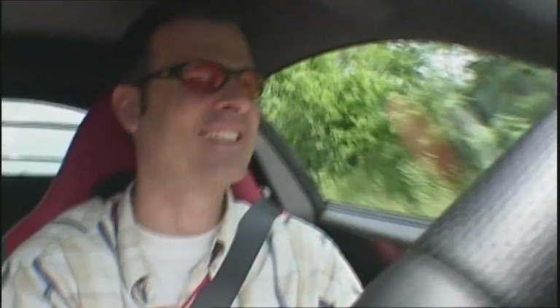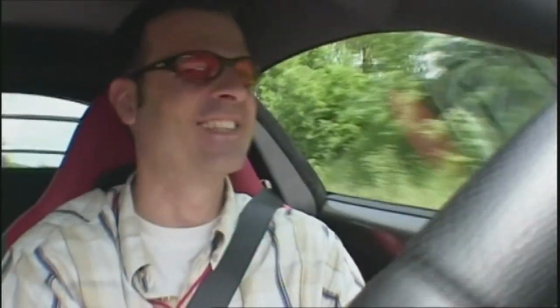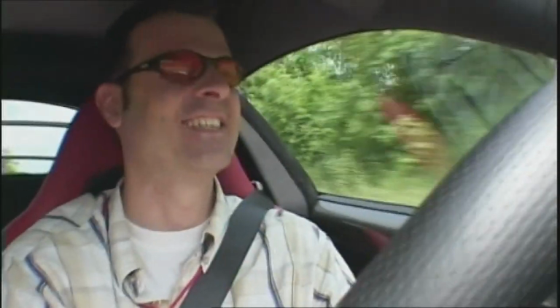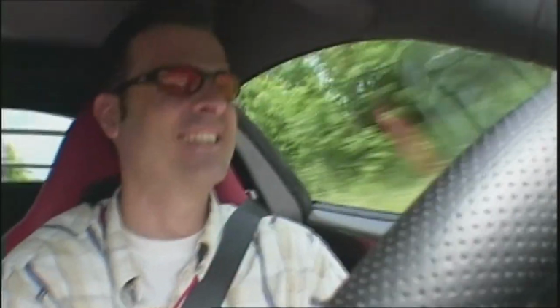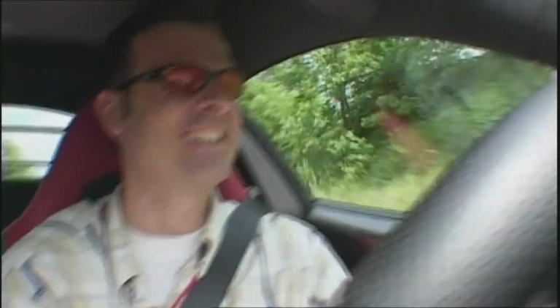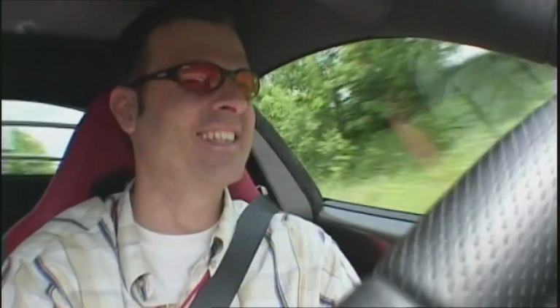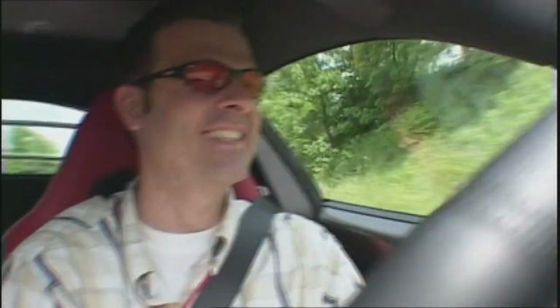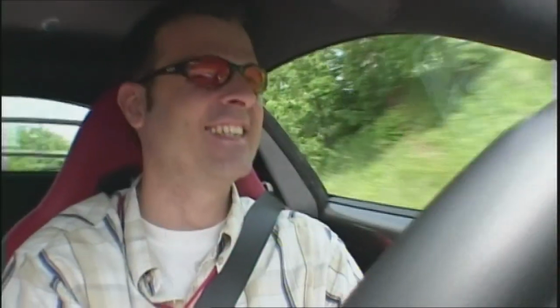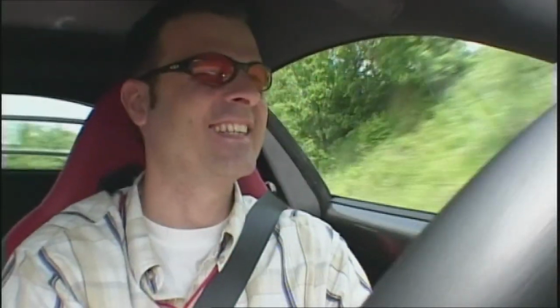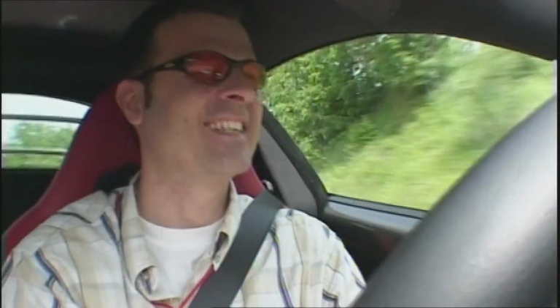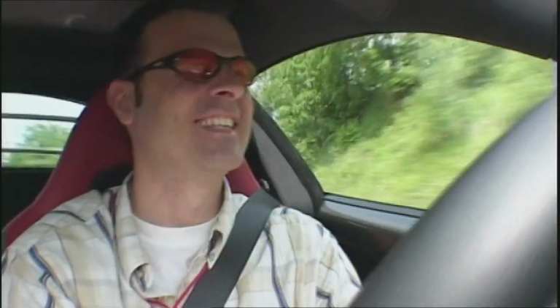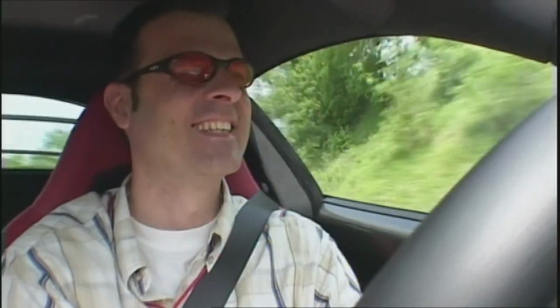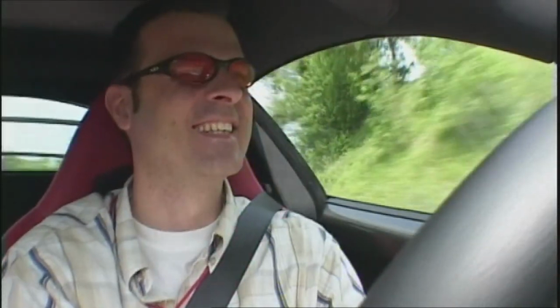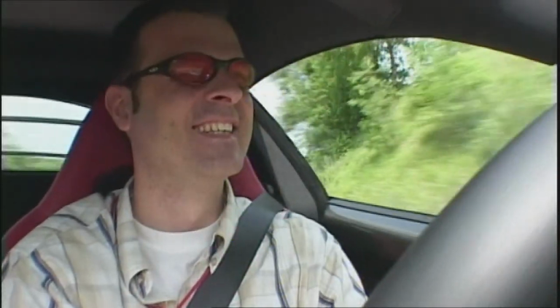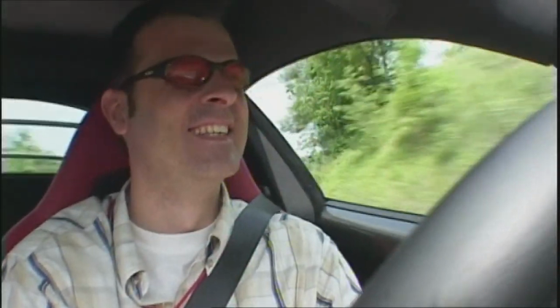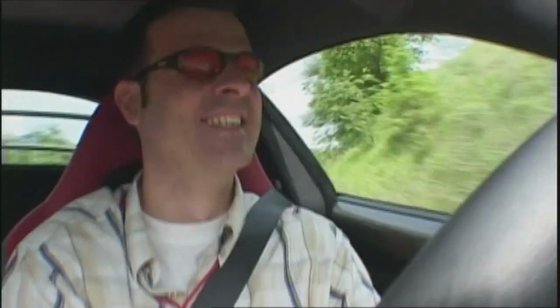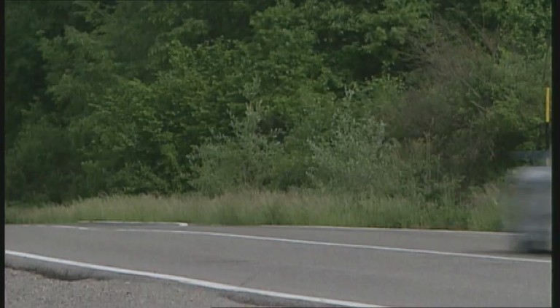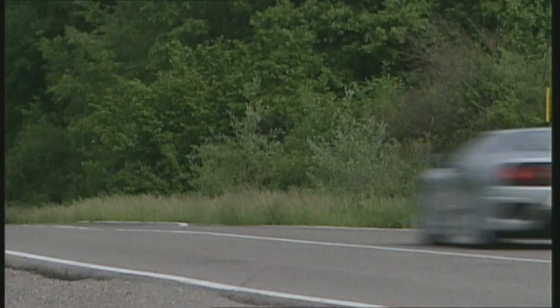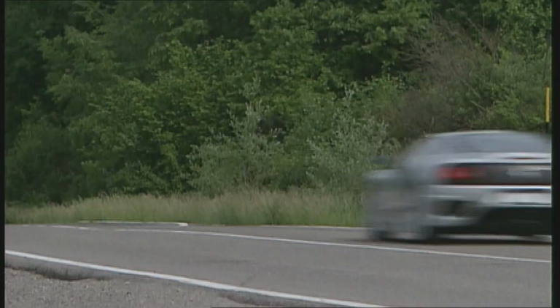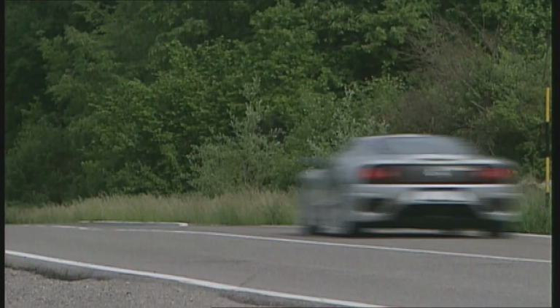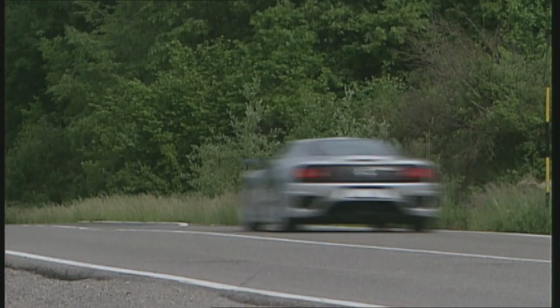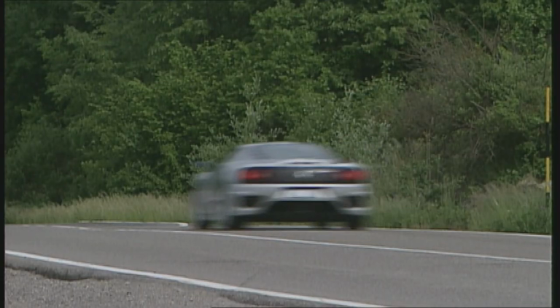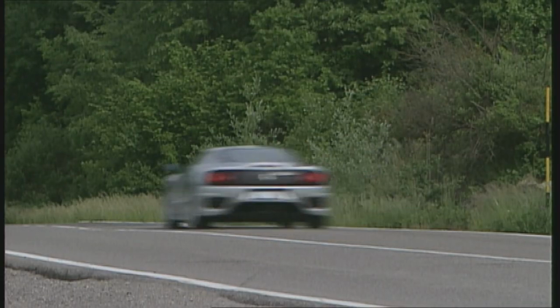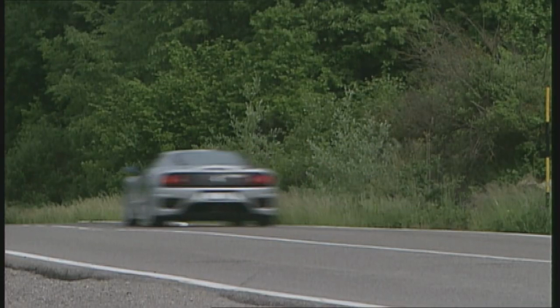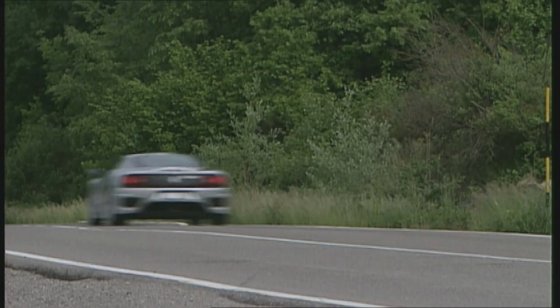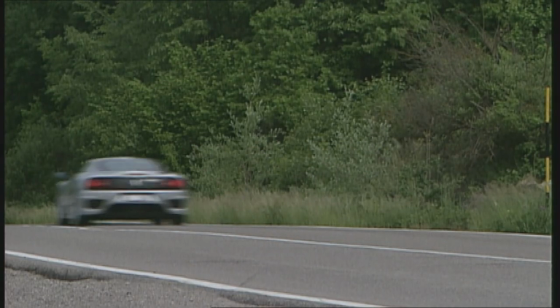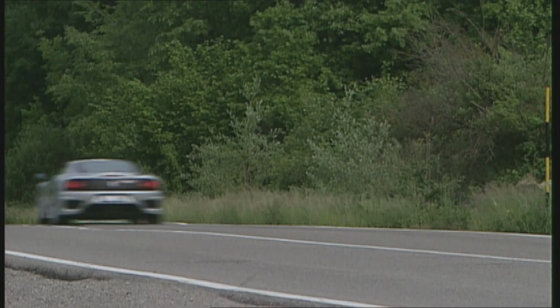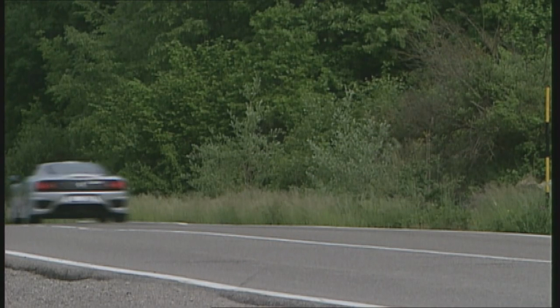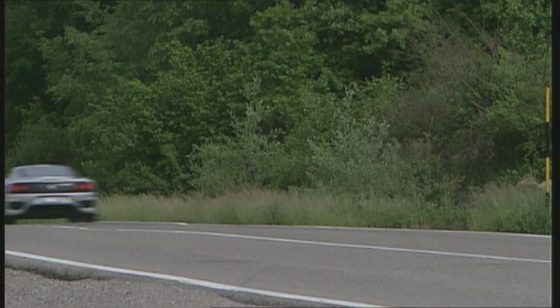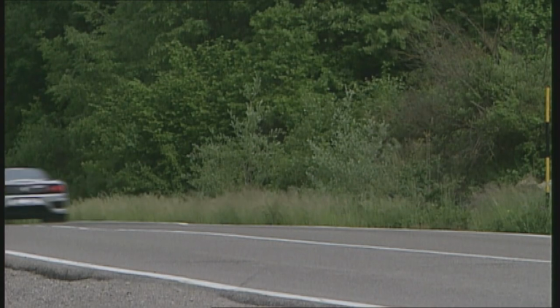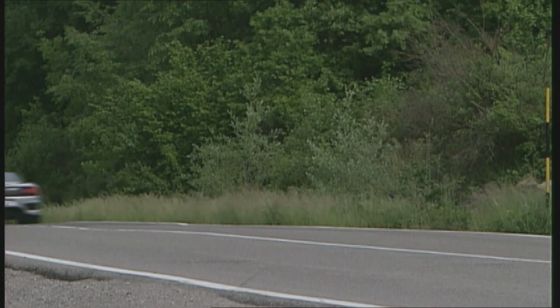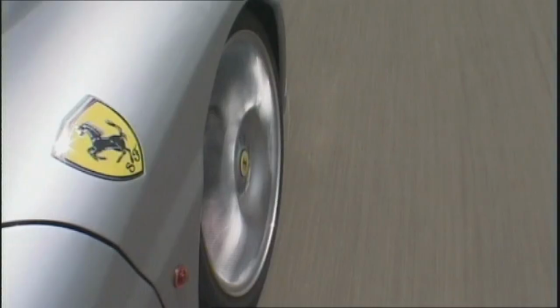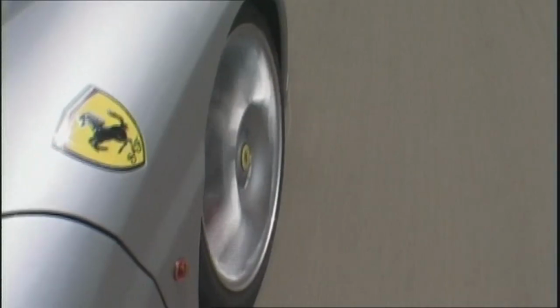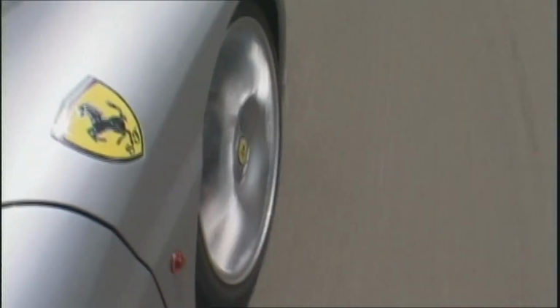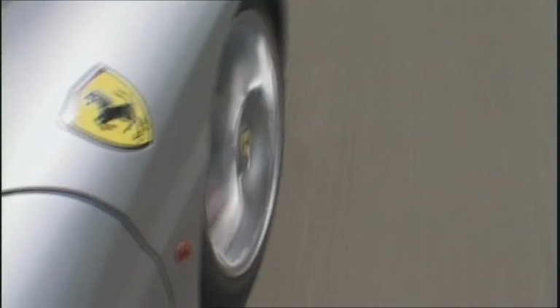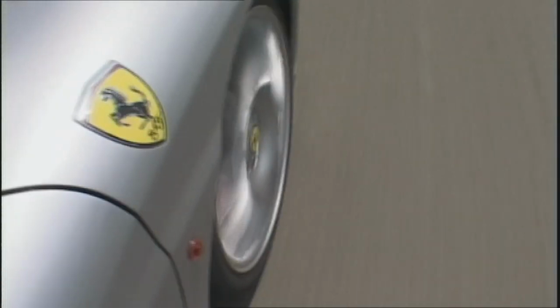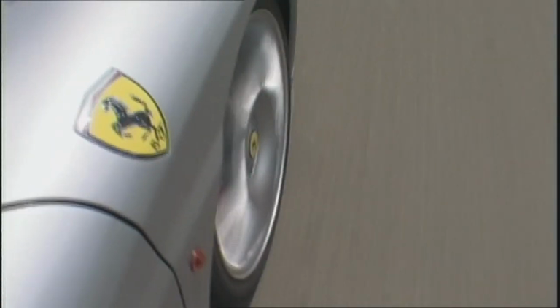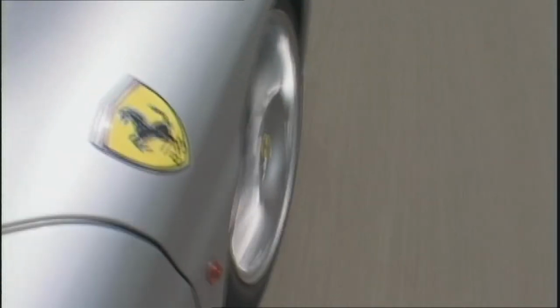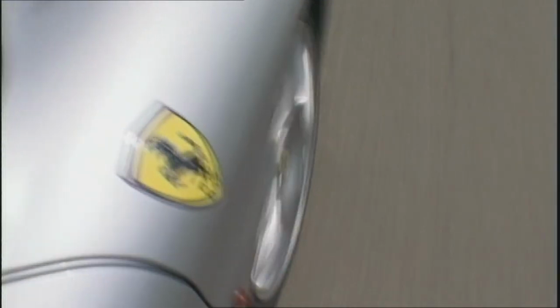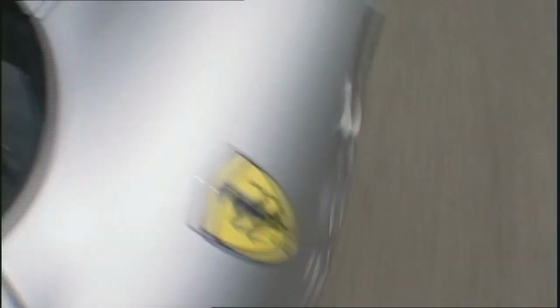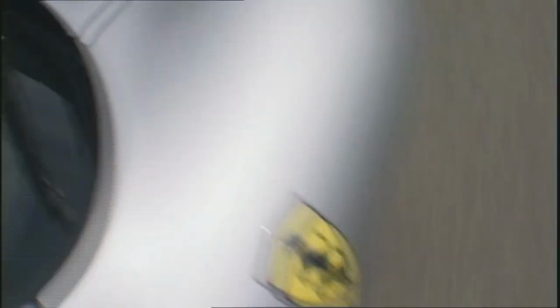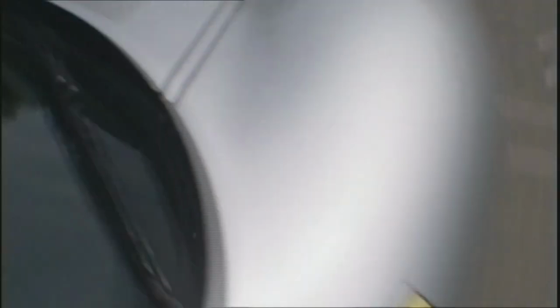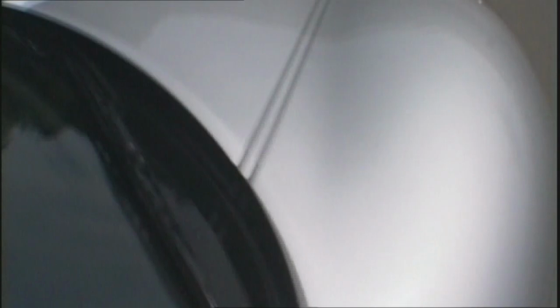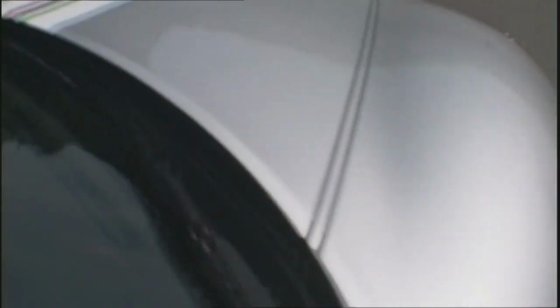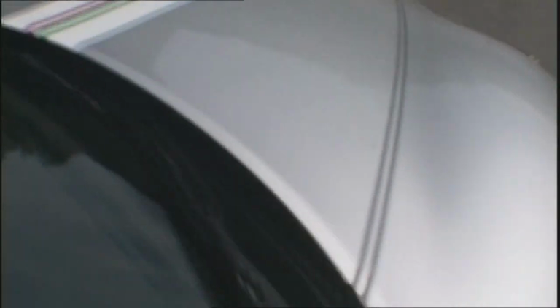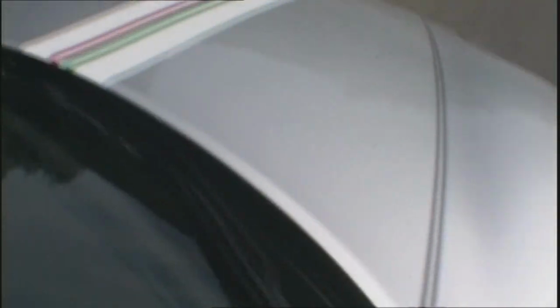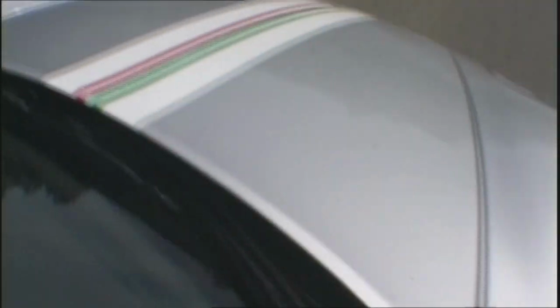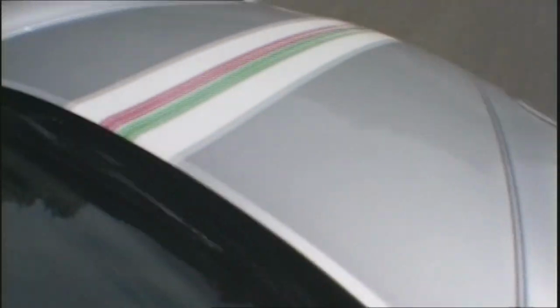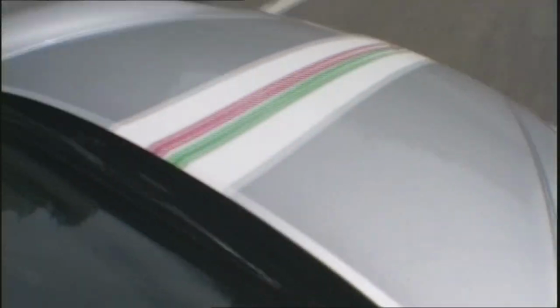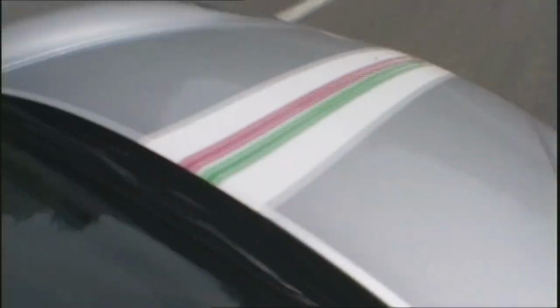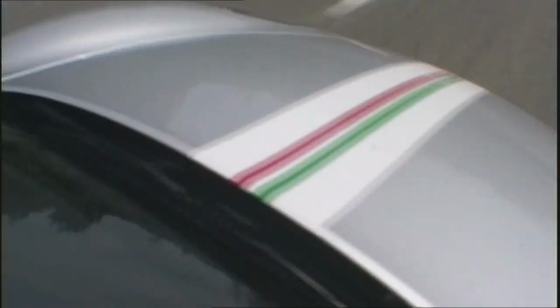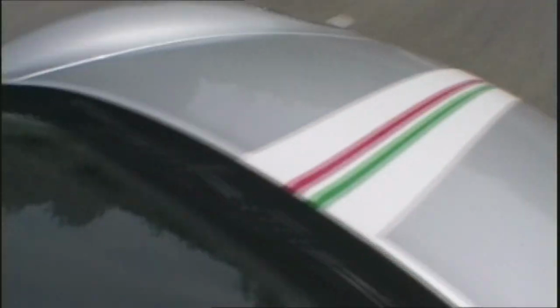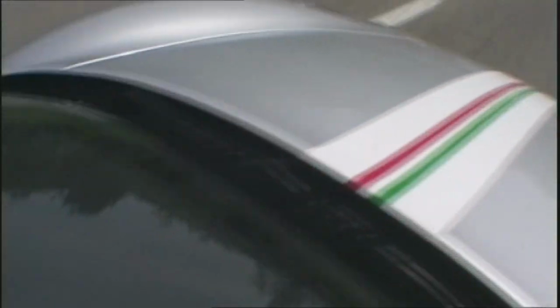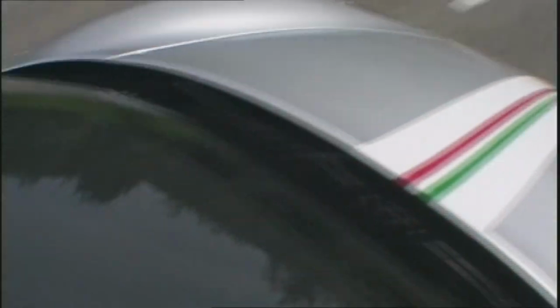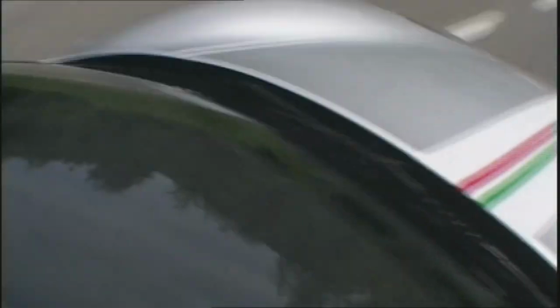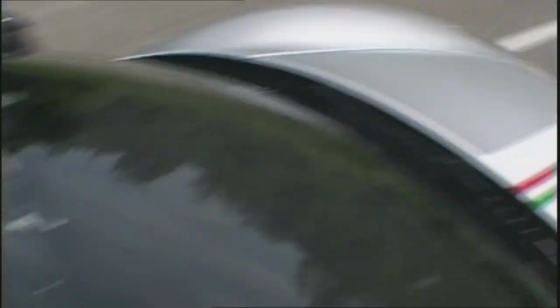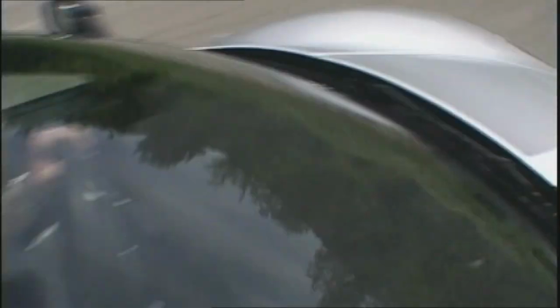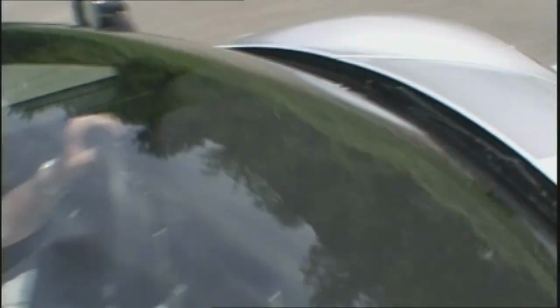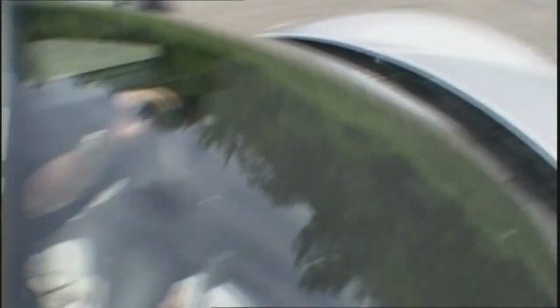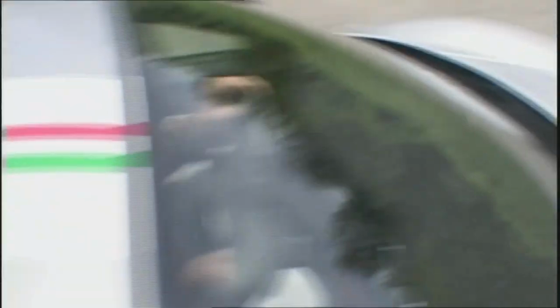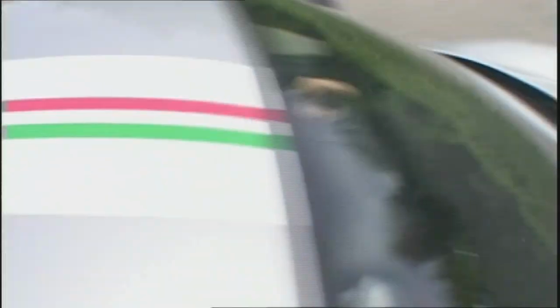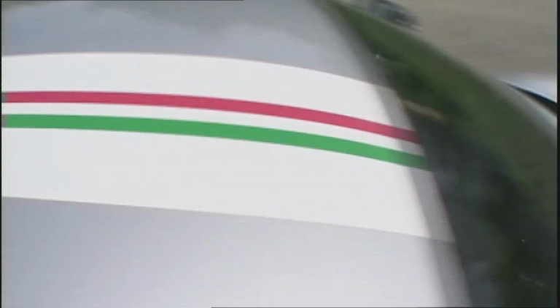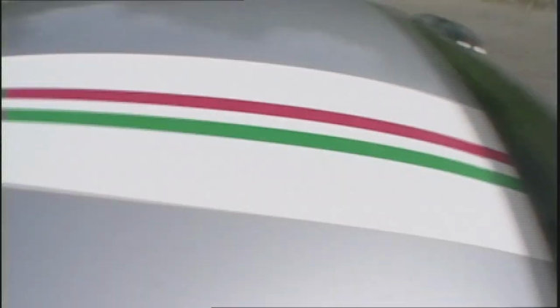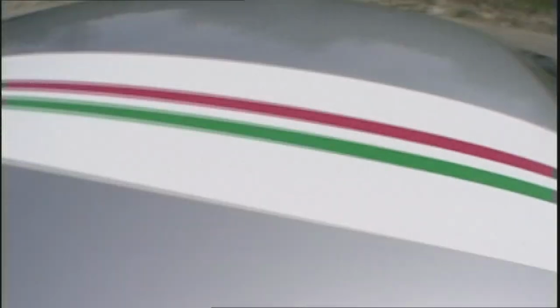The high-revving symphony of the Stradale is to blame for the driver's face fixed in a permanent grin. Decide for yourself.